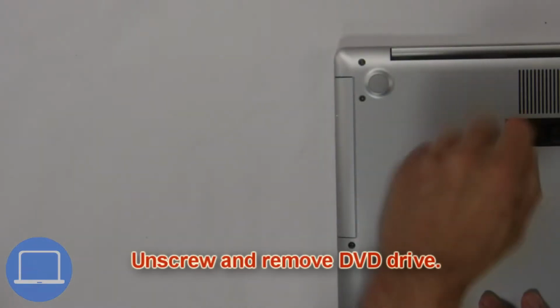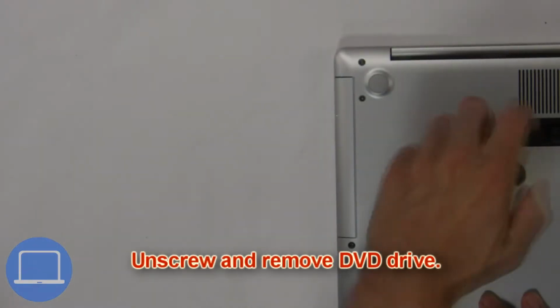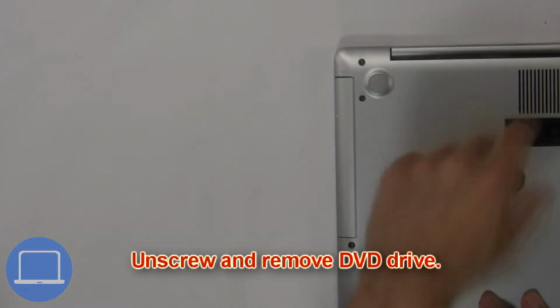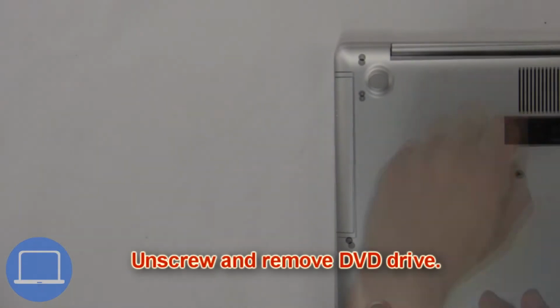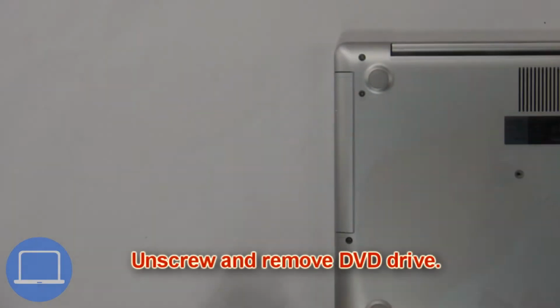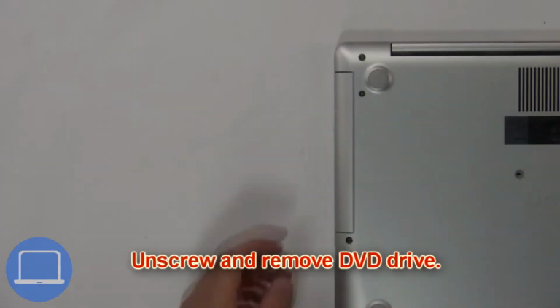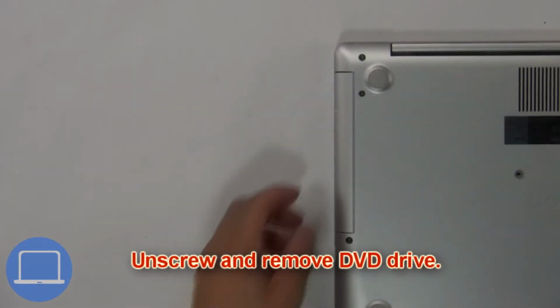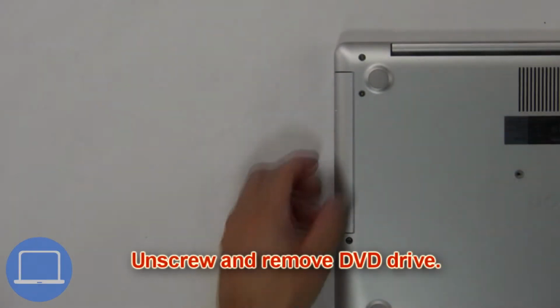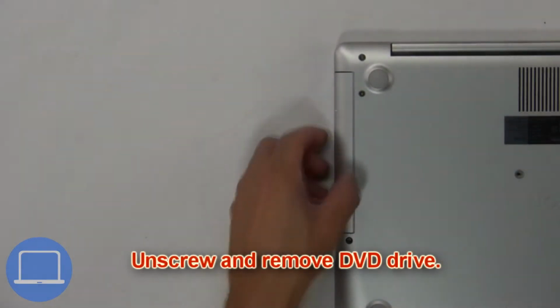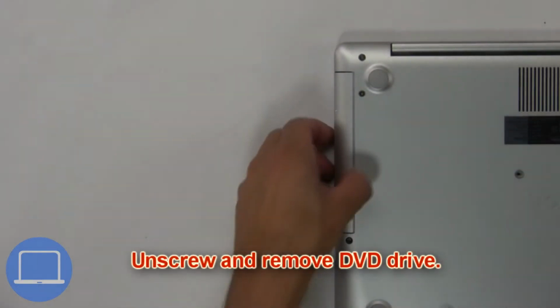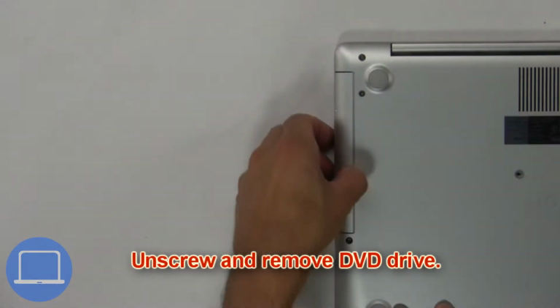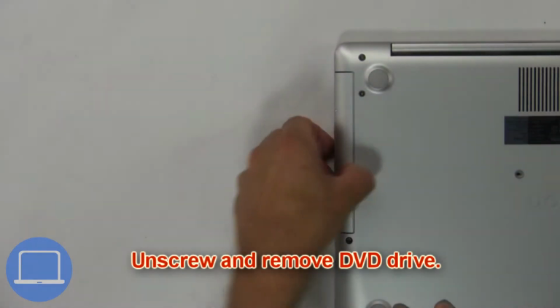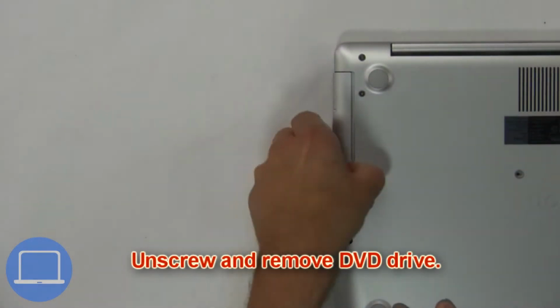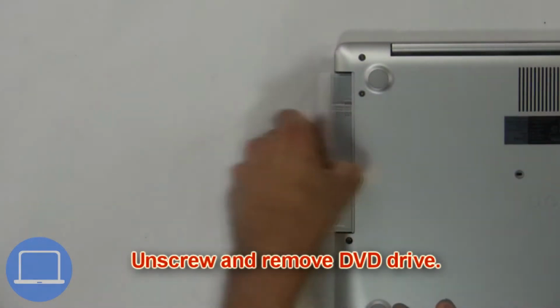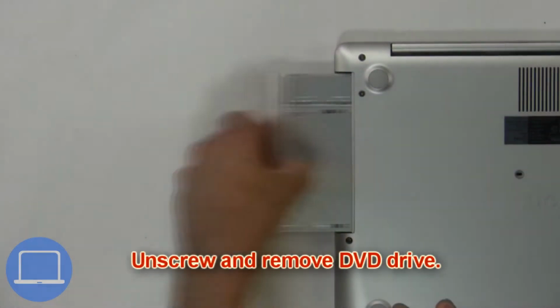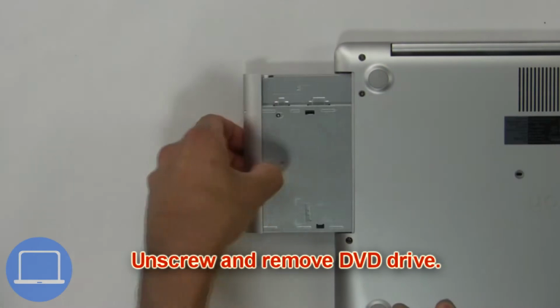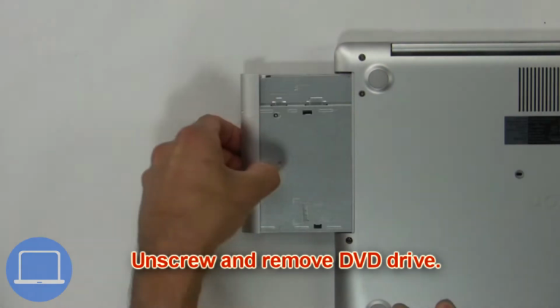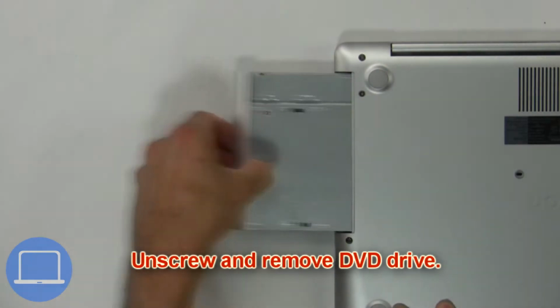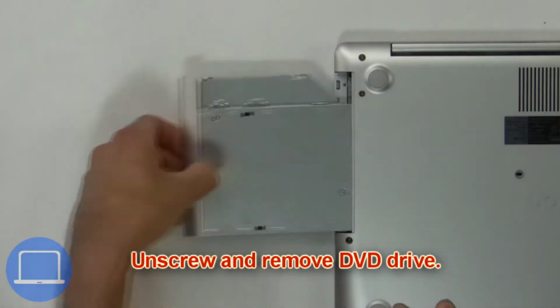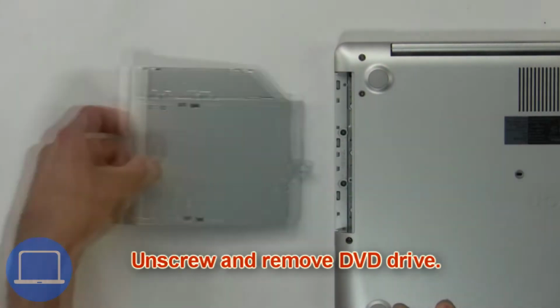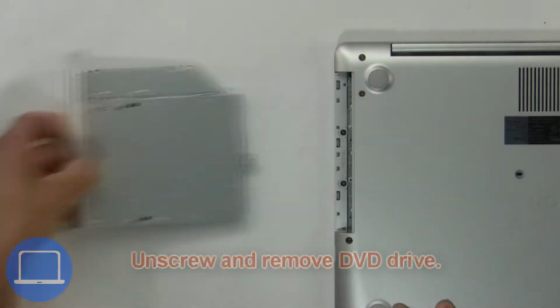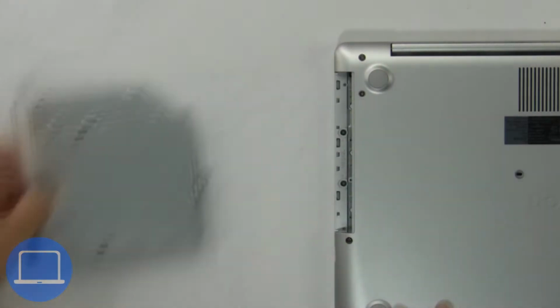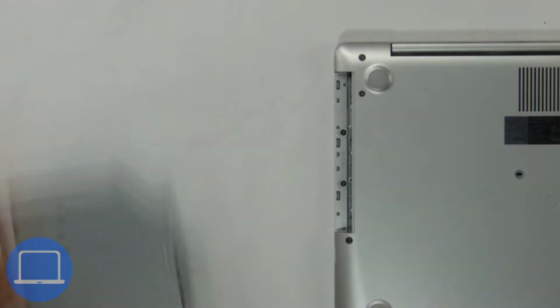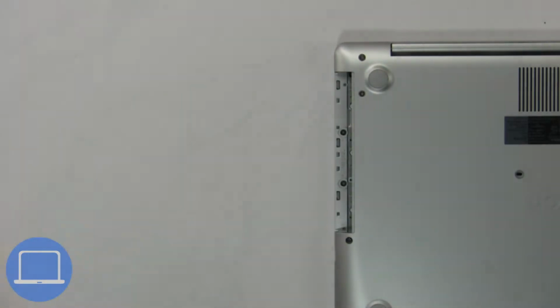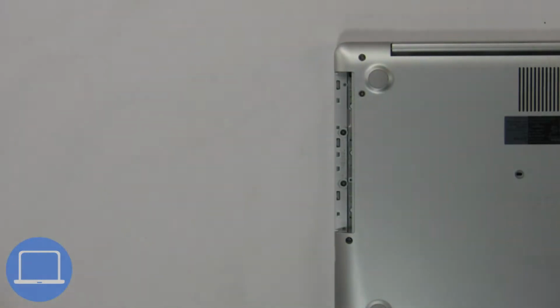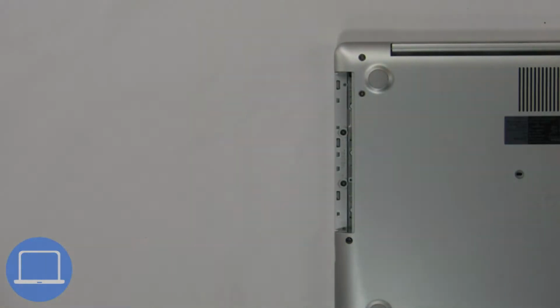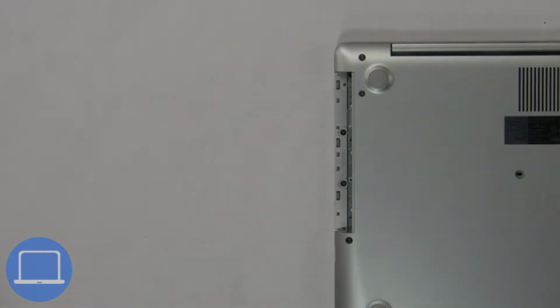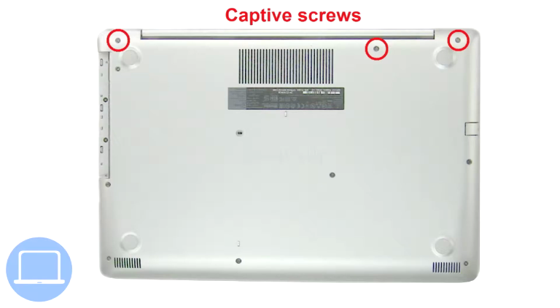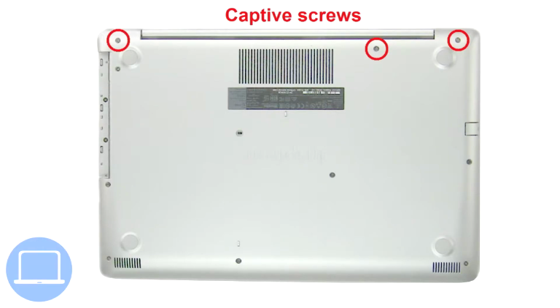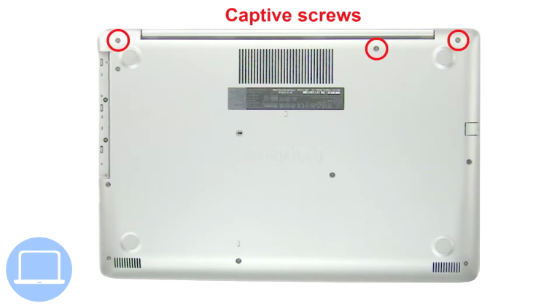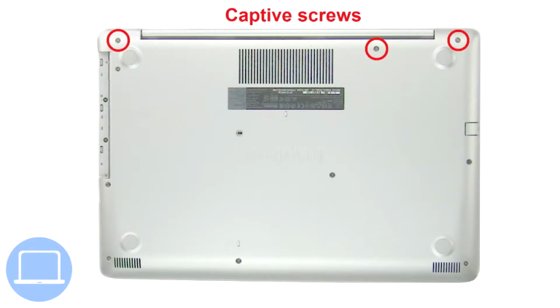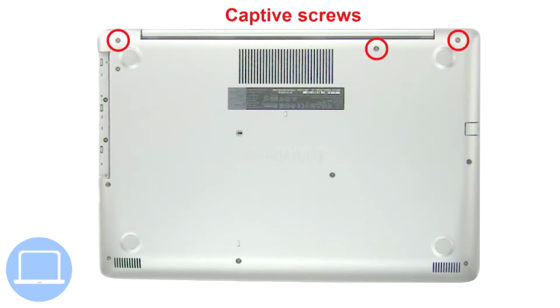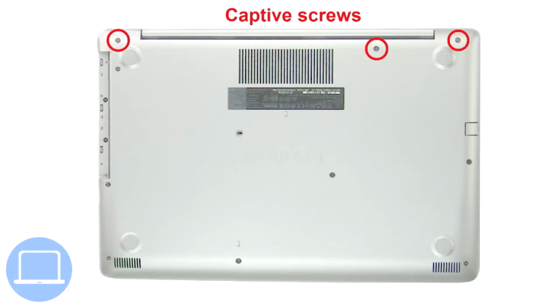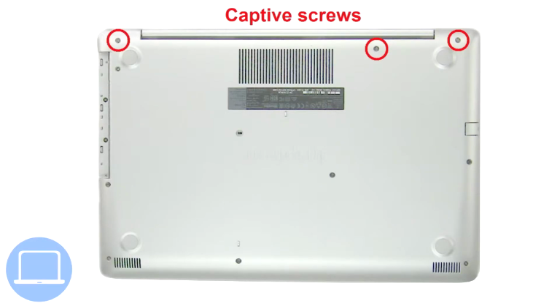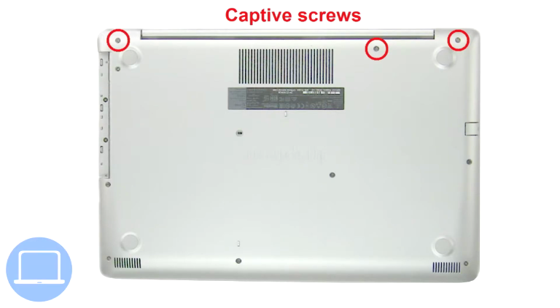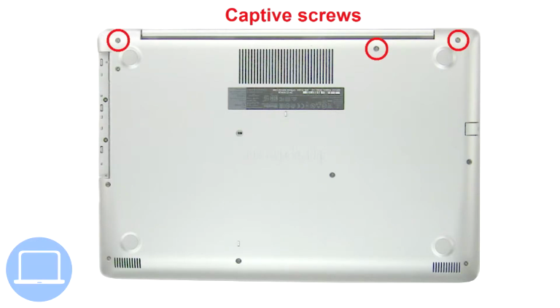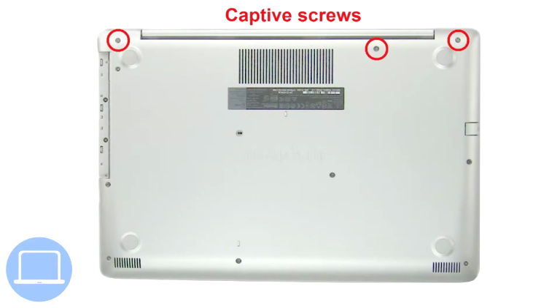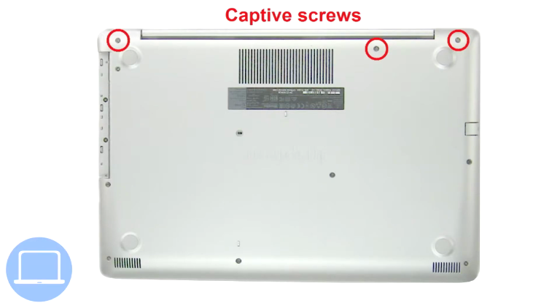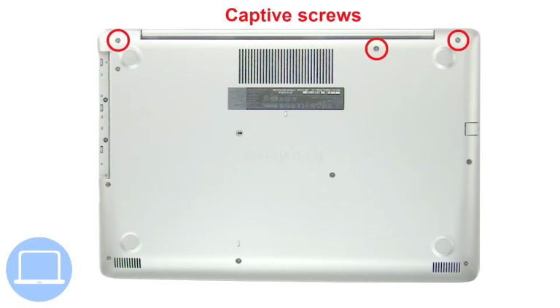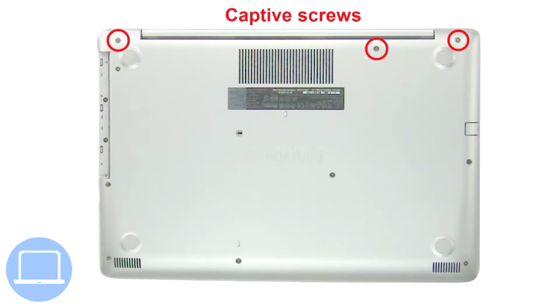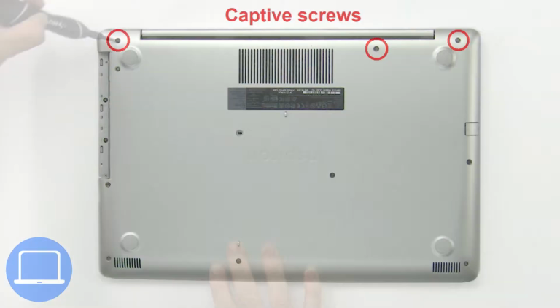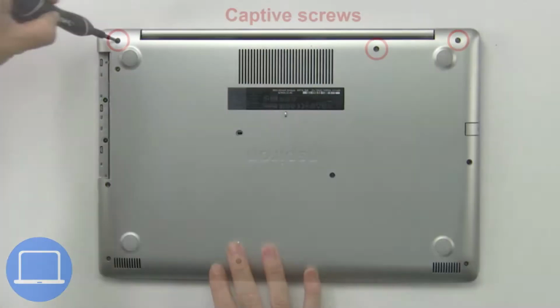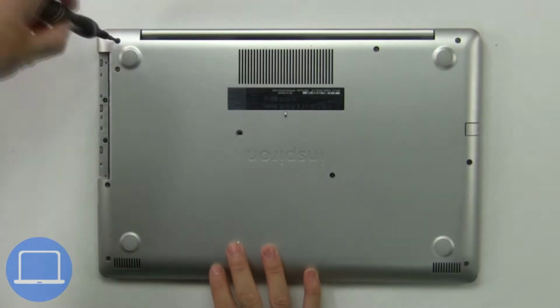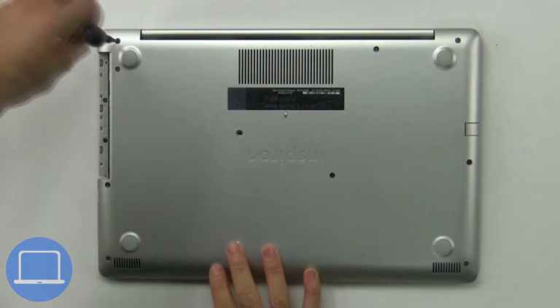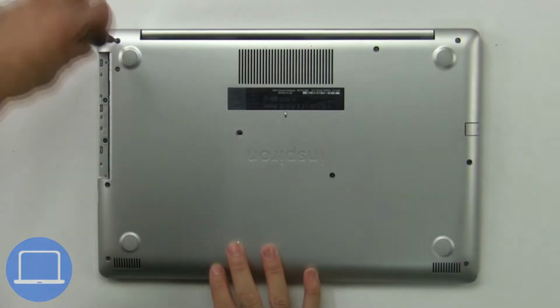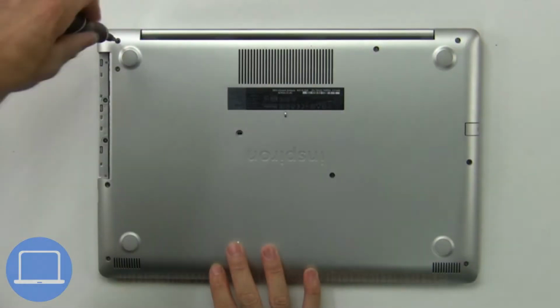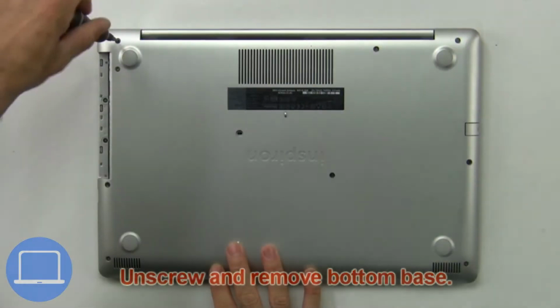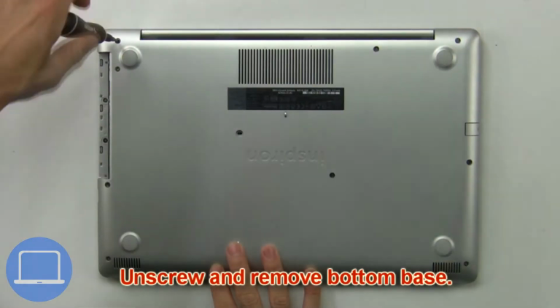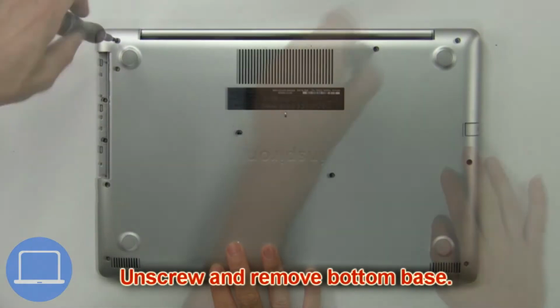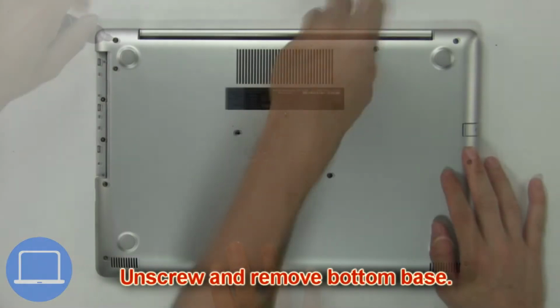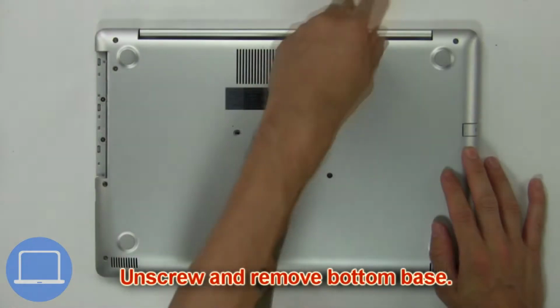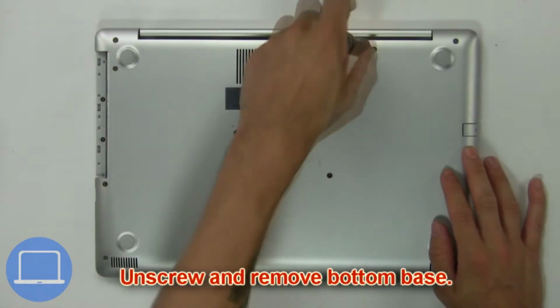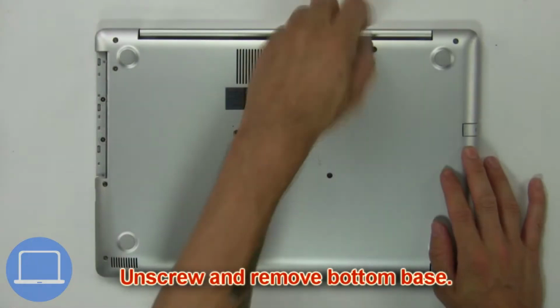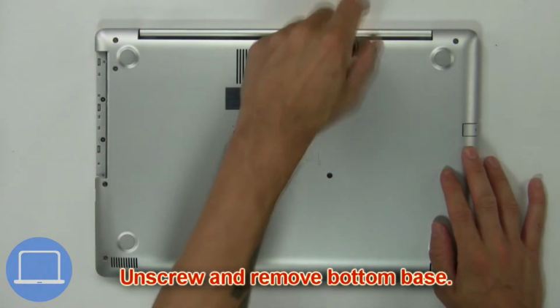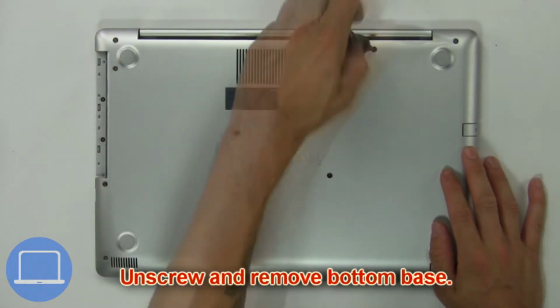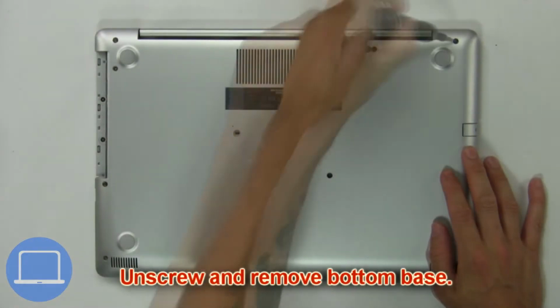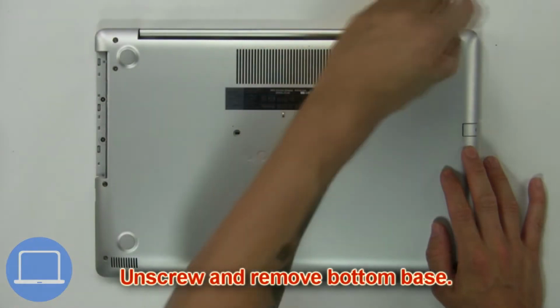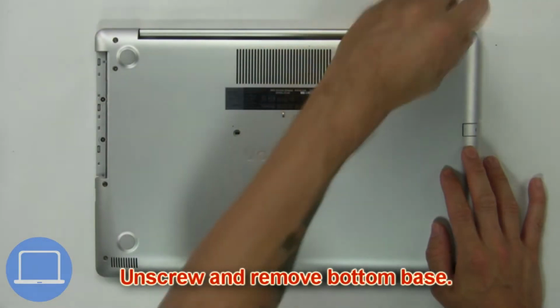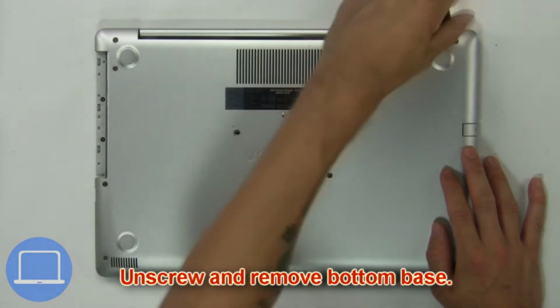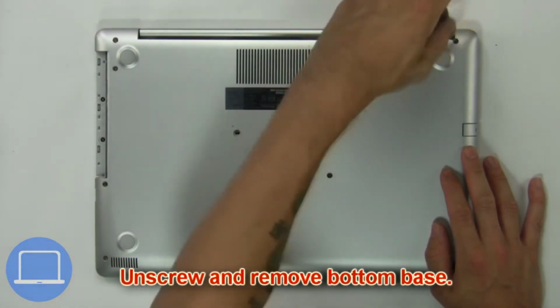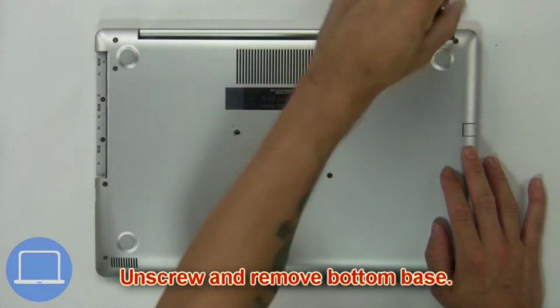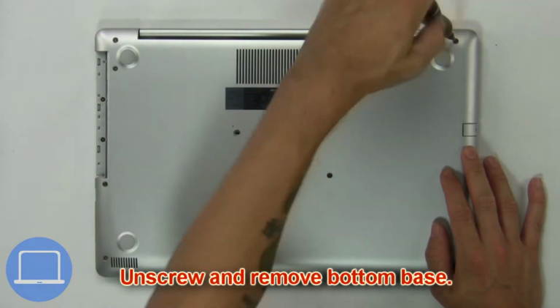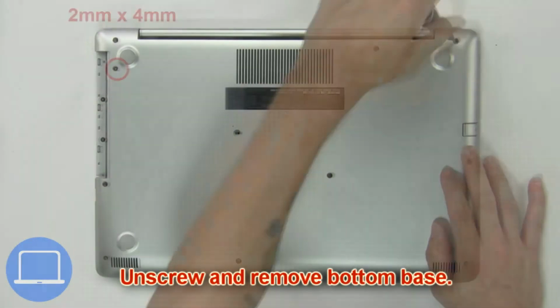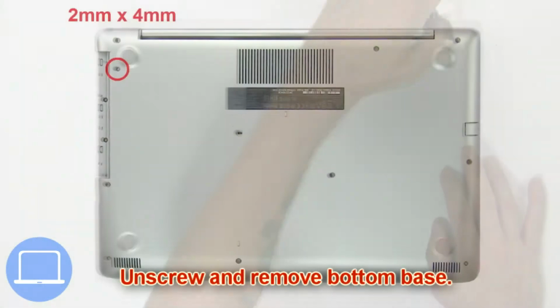First, unscrew and slide out the DVD optical drive. Then unscrew and remove the bottom base.